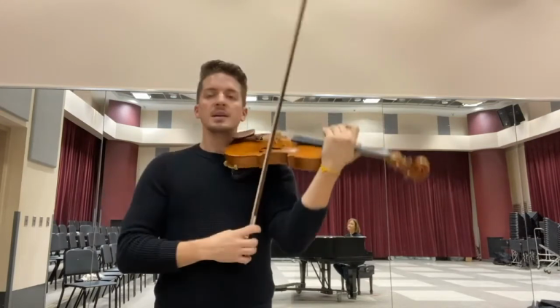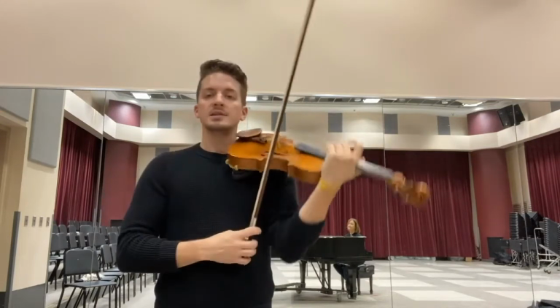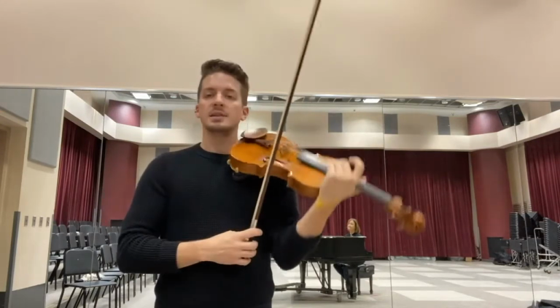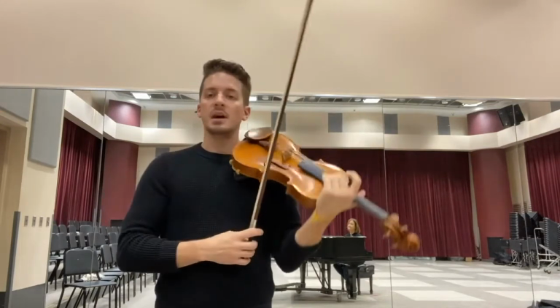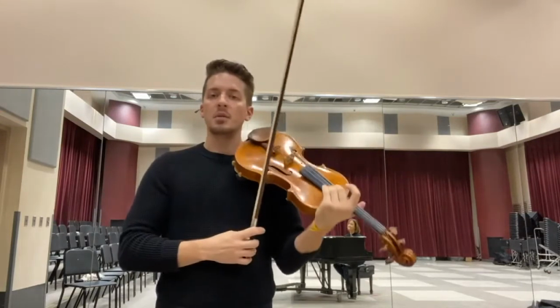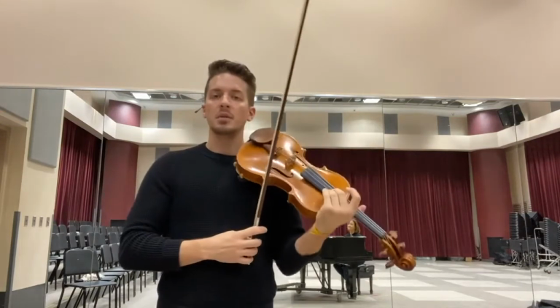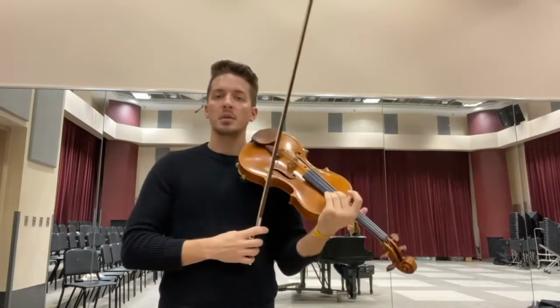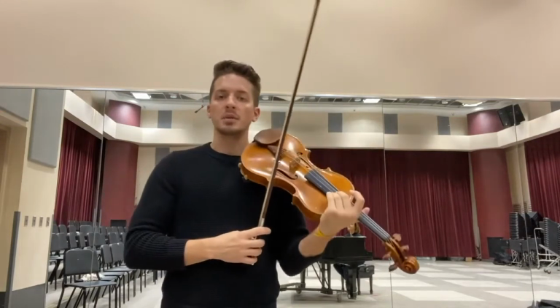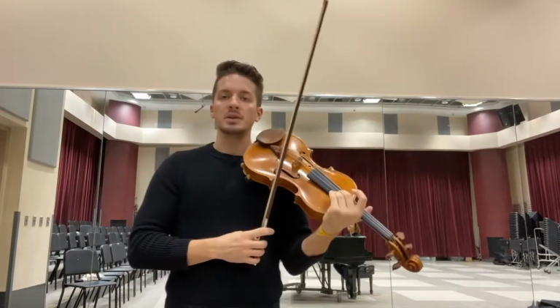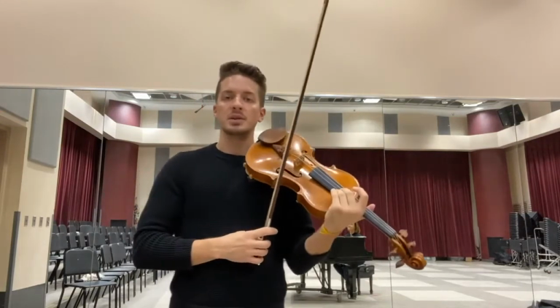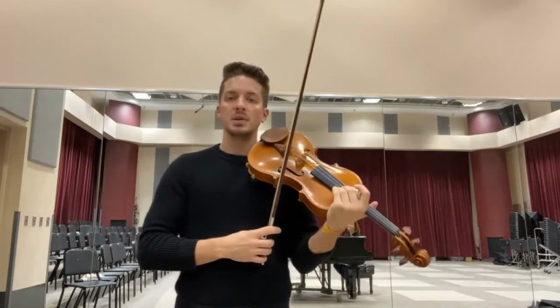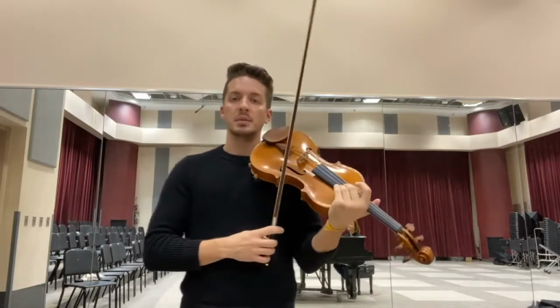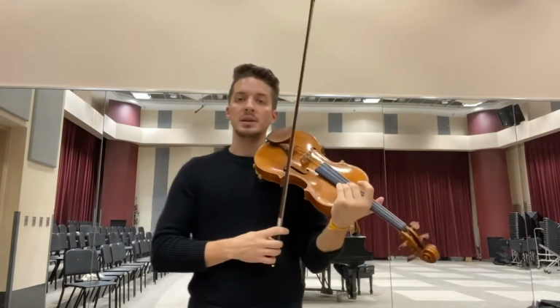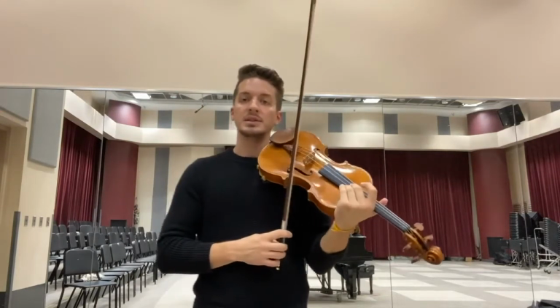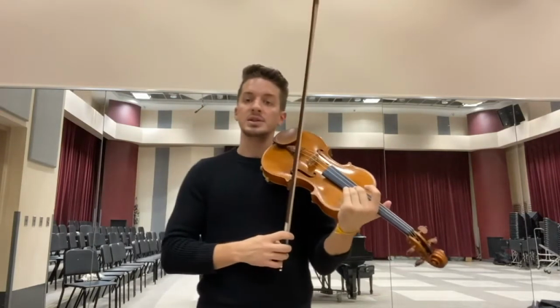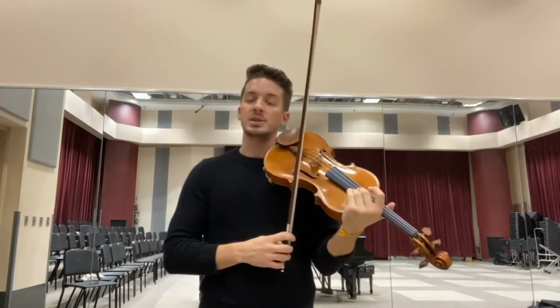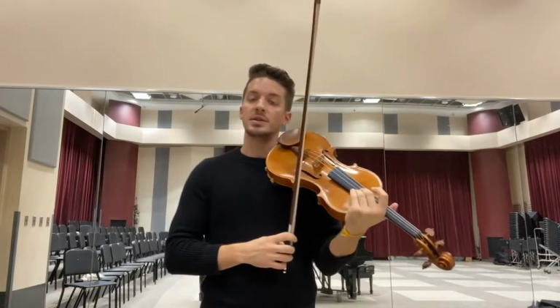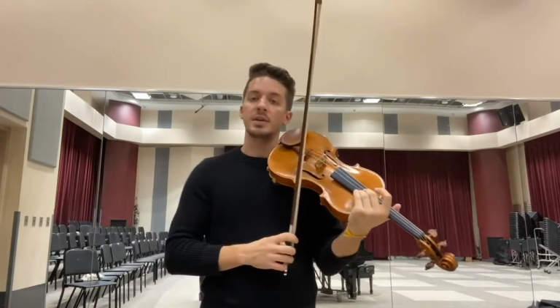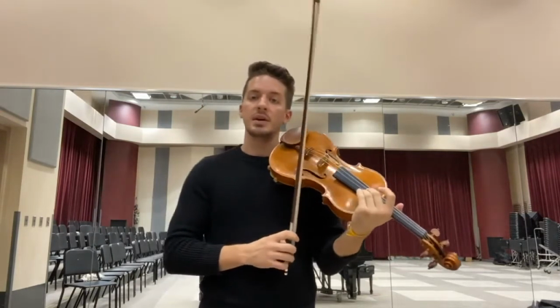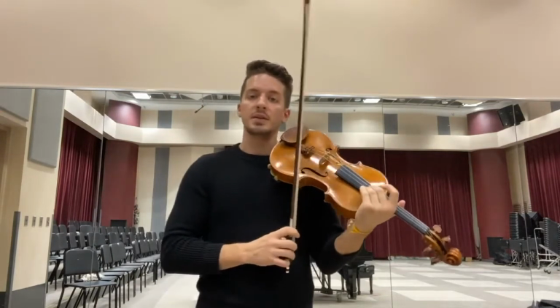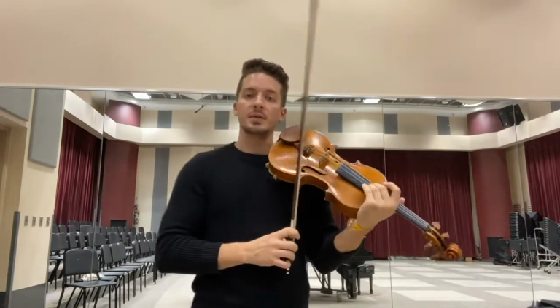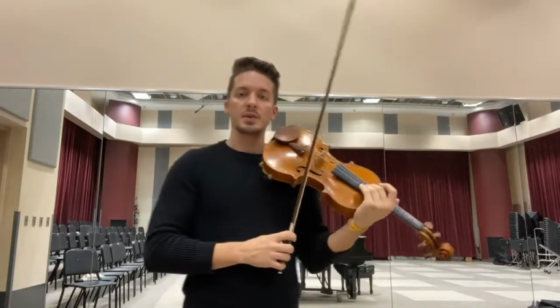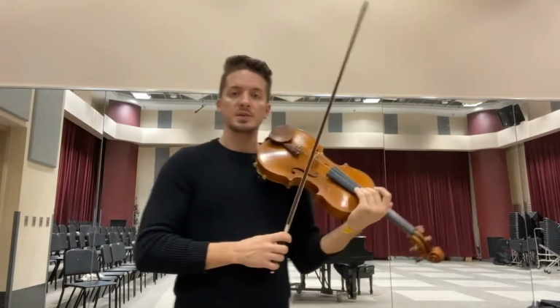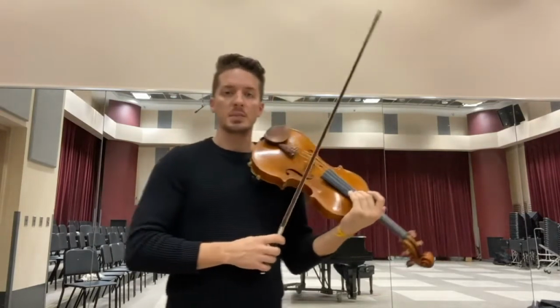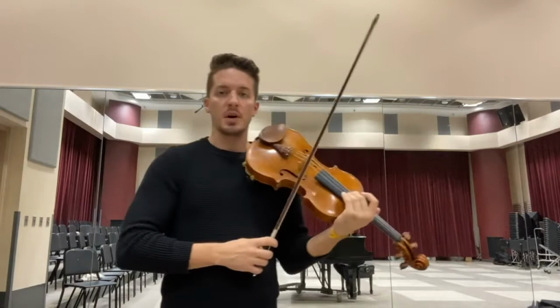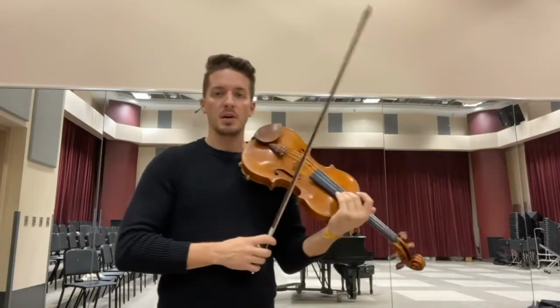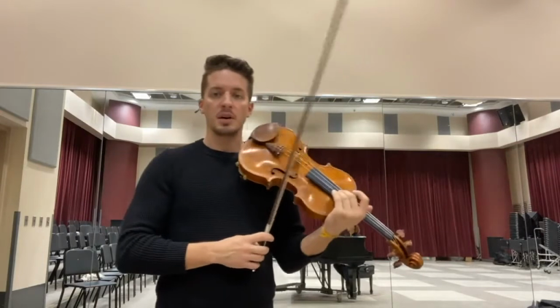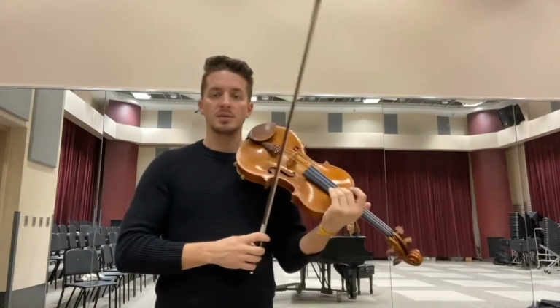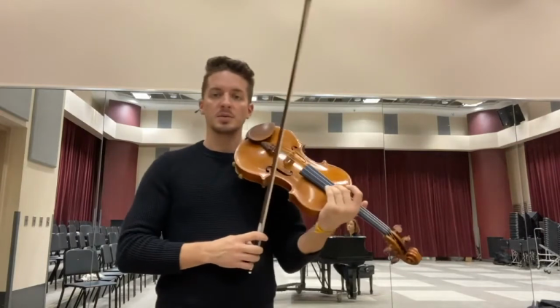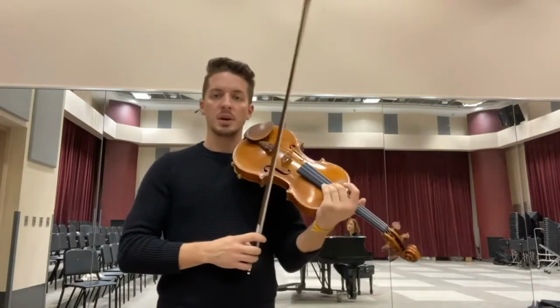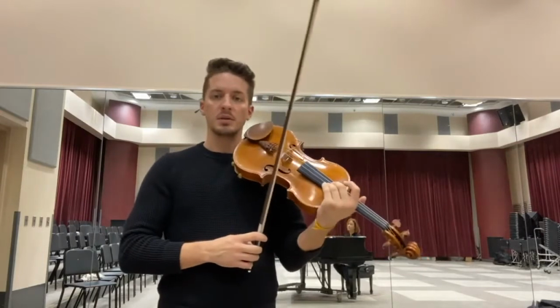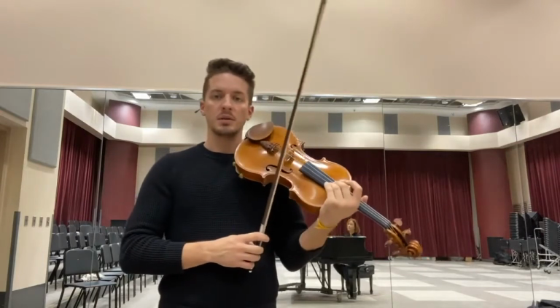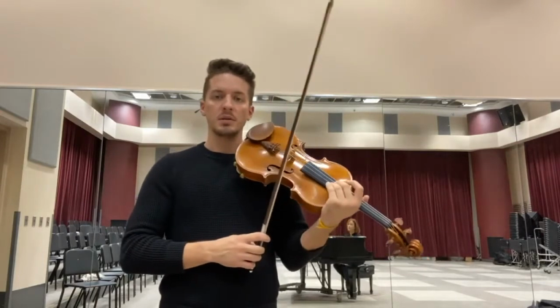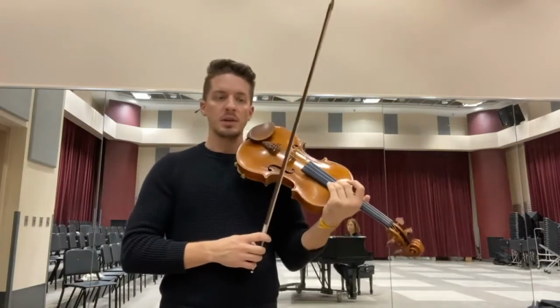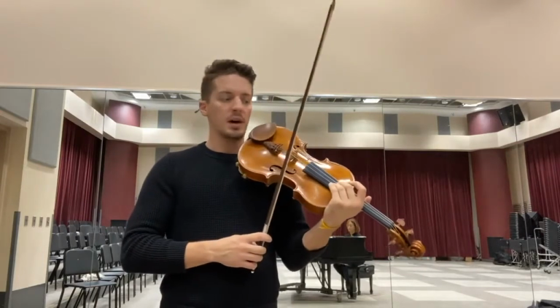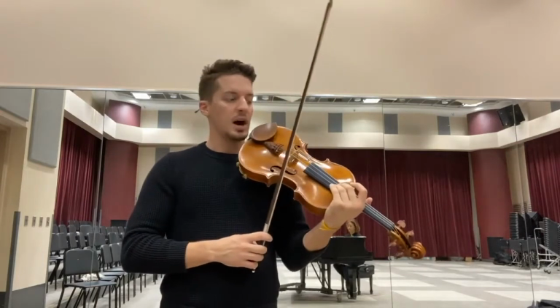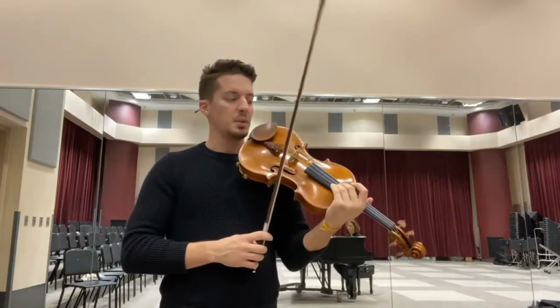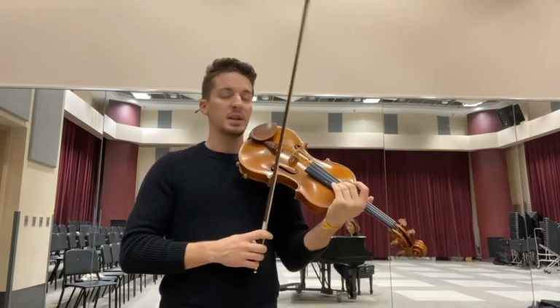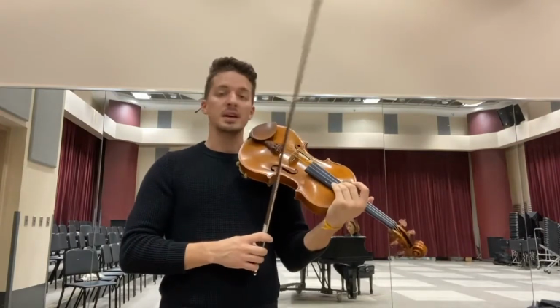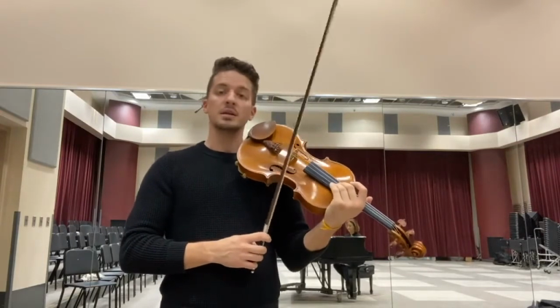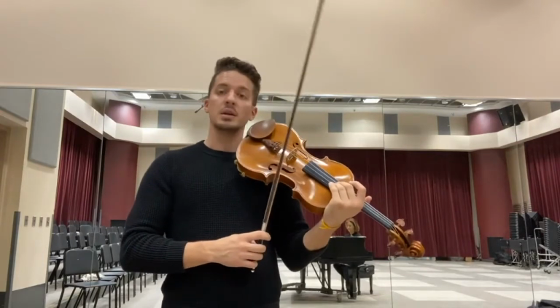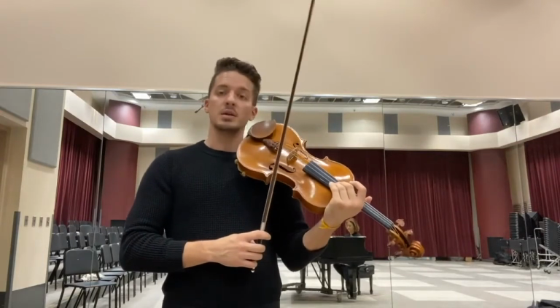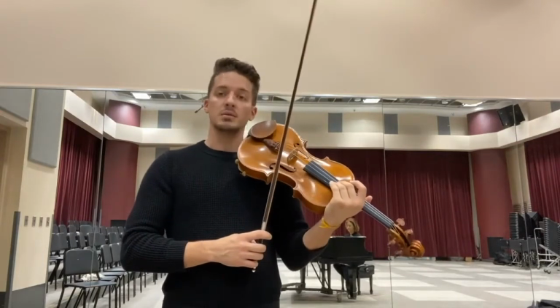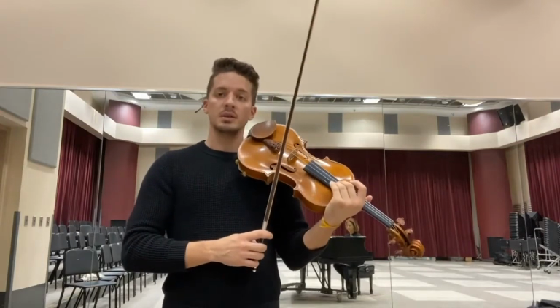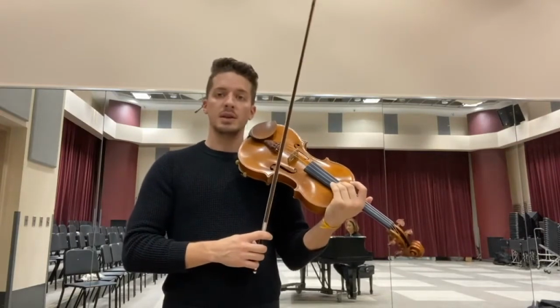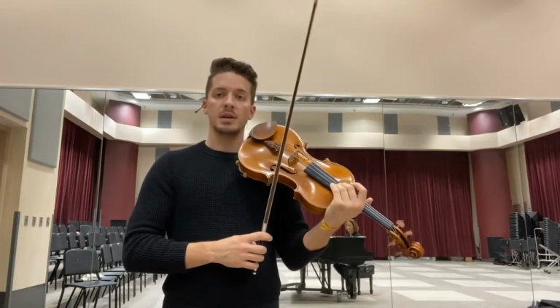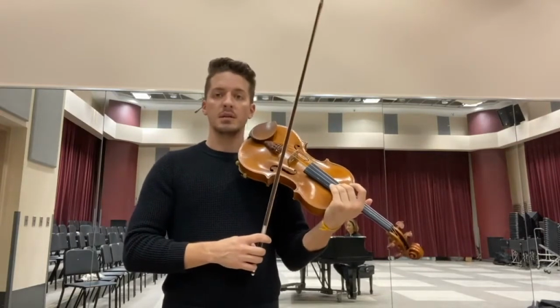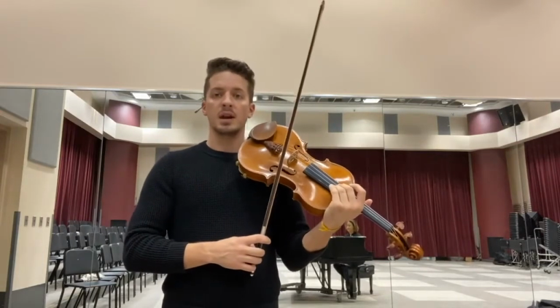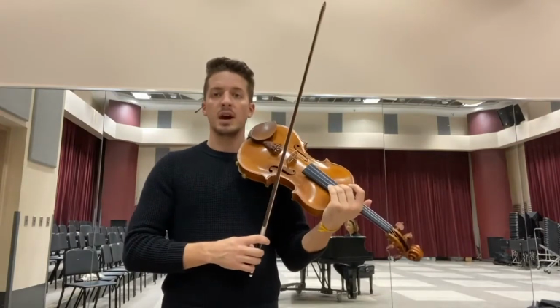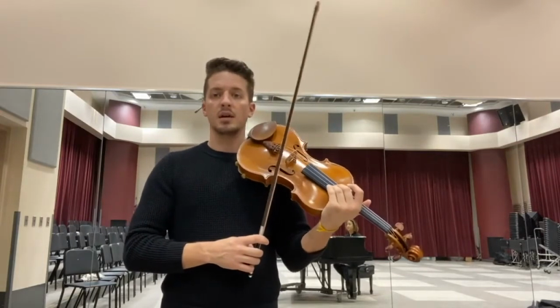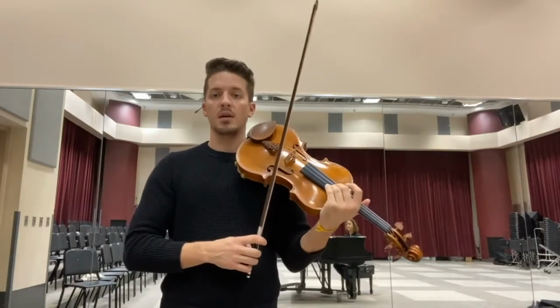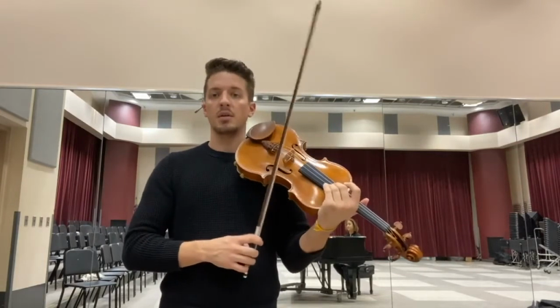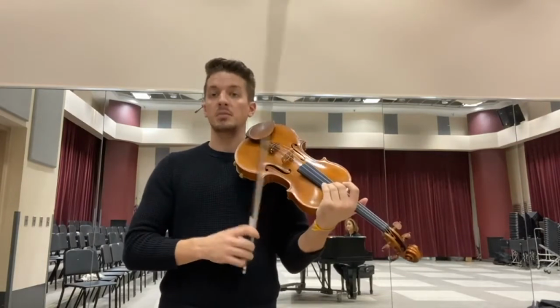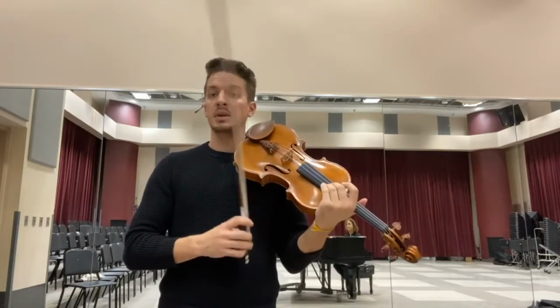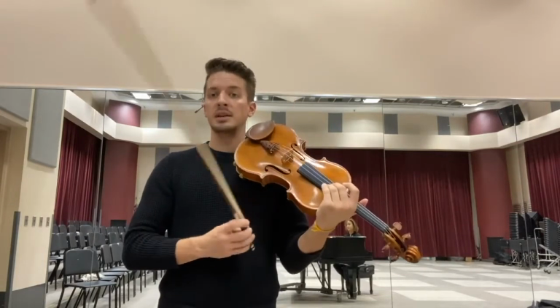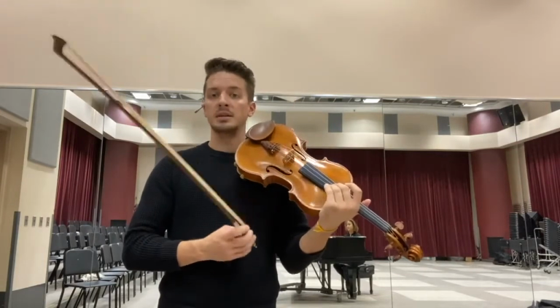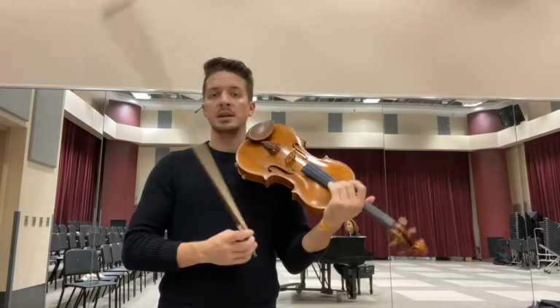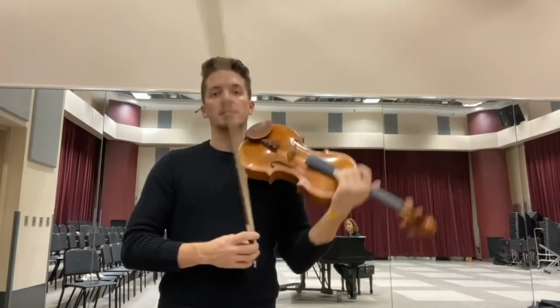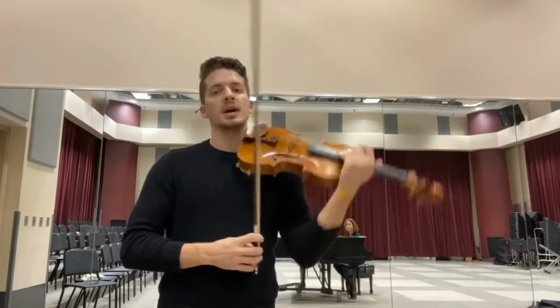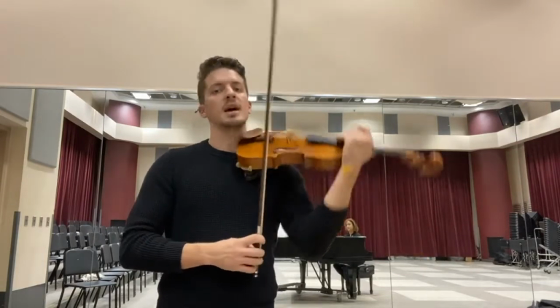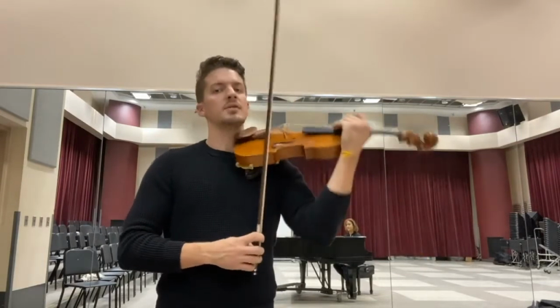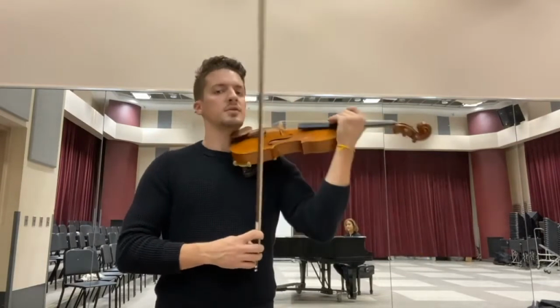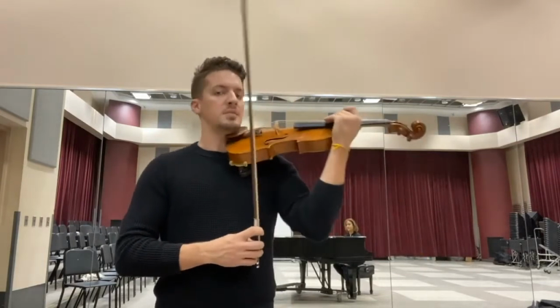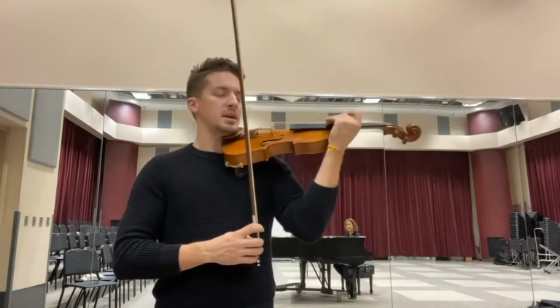So now what we're going to do — I'm going to teach you the very first part of Twinkle. I'll play alone and then you're going to echo immediately right after me.